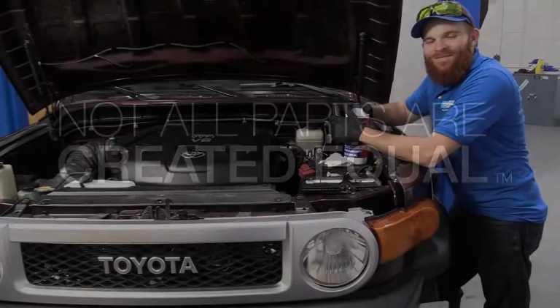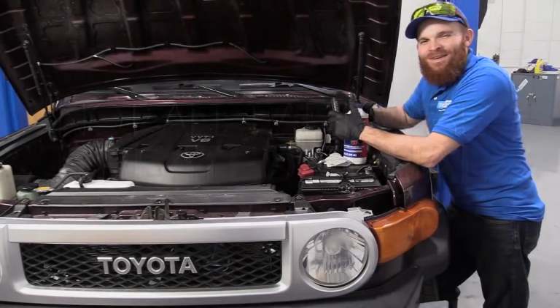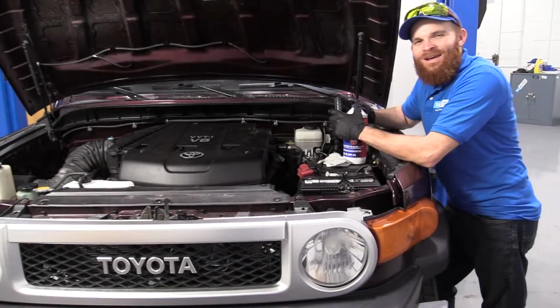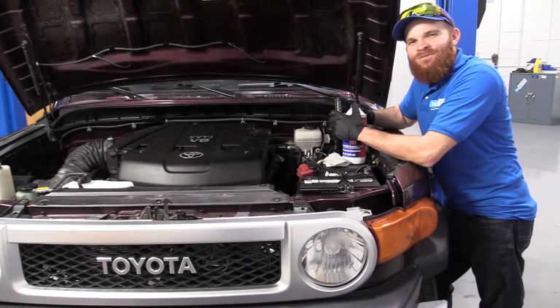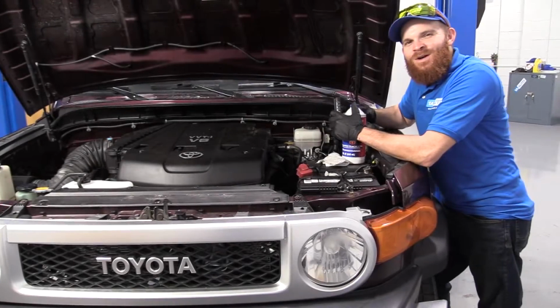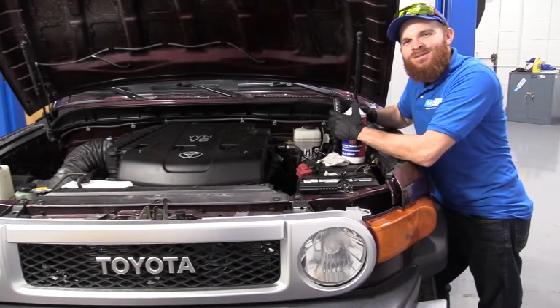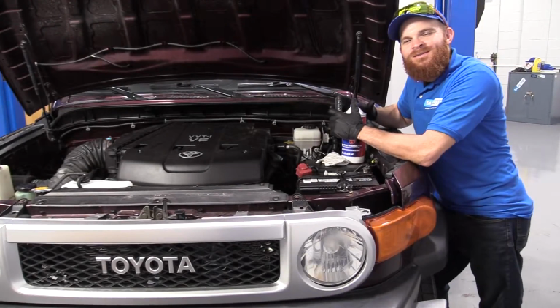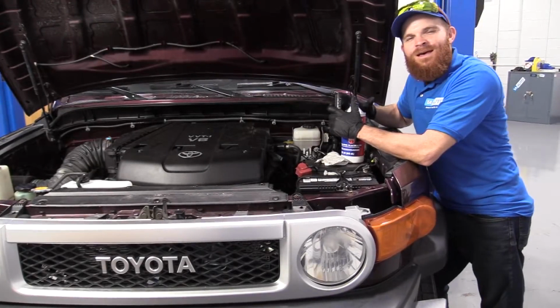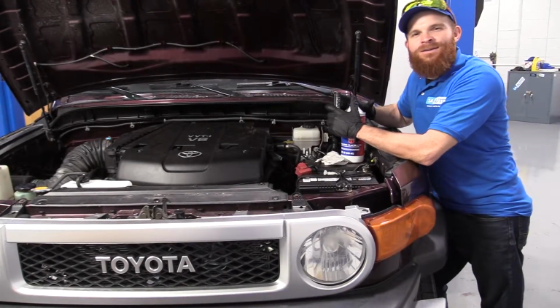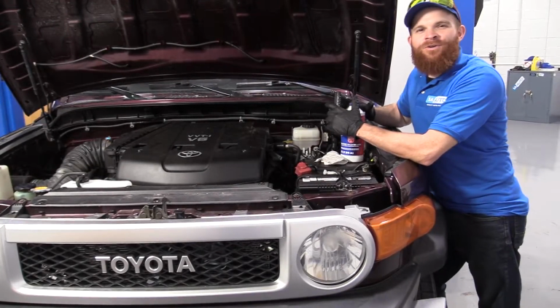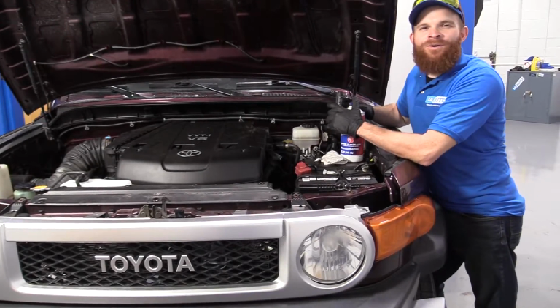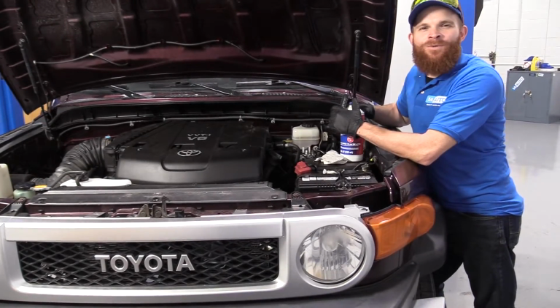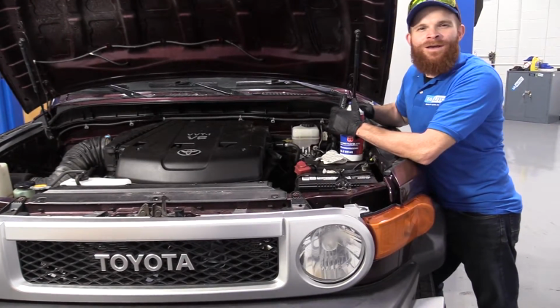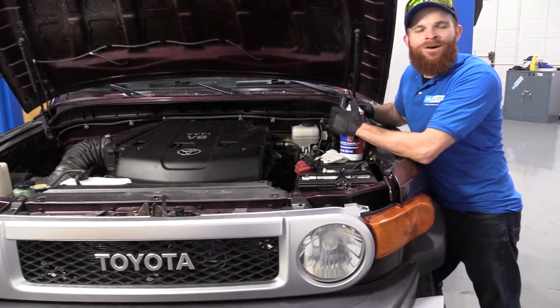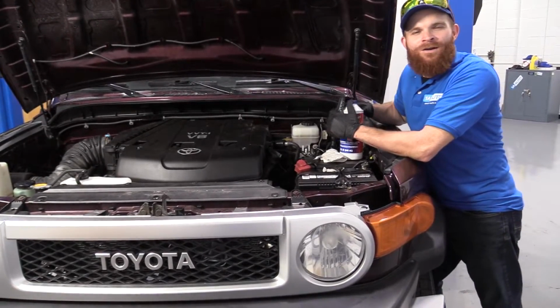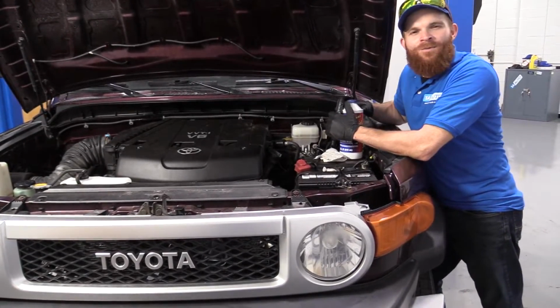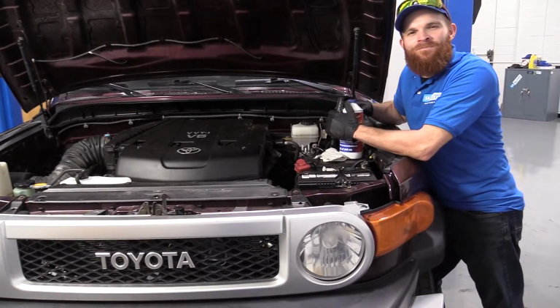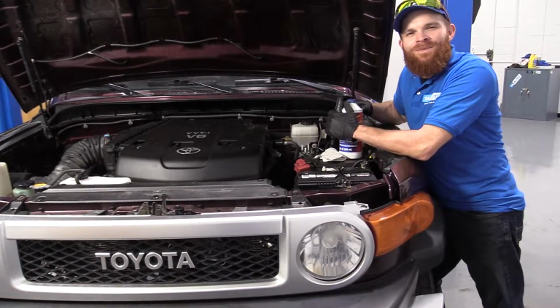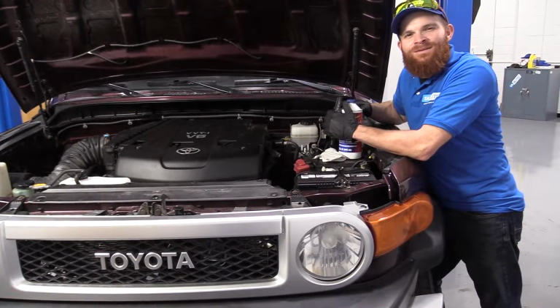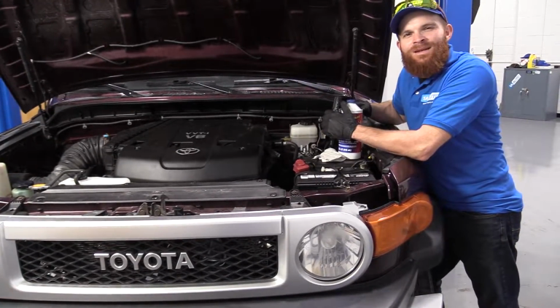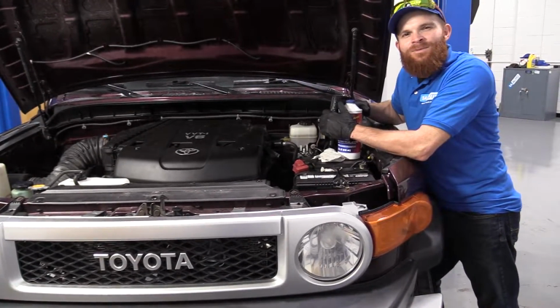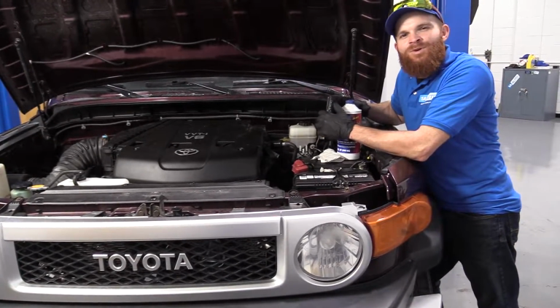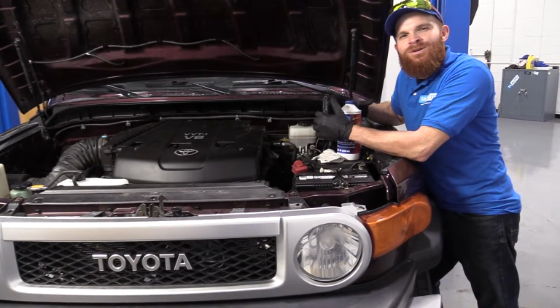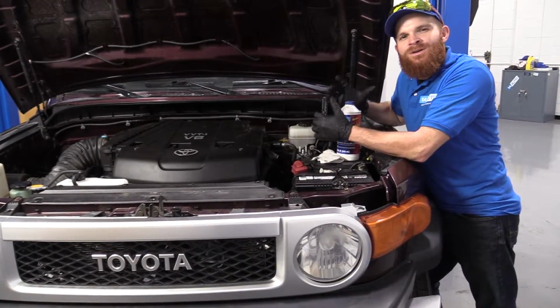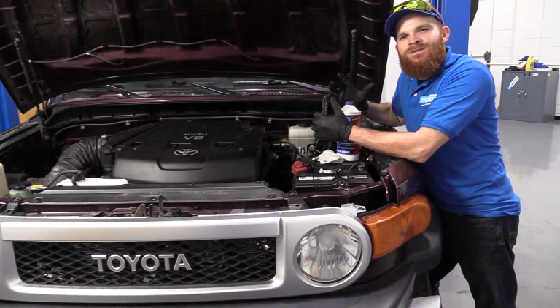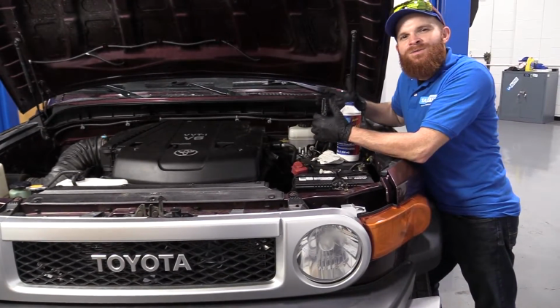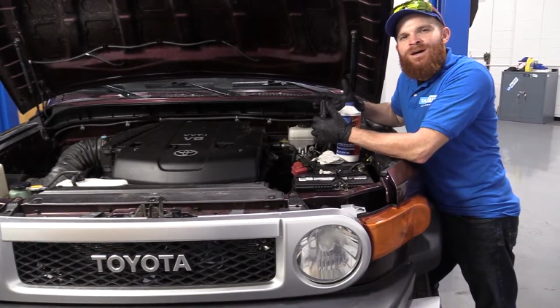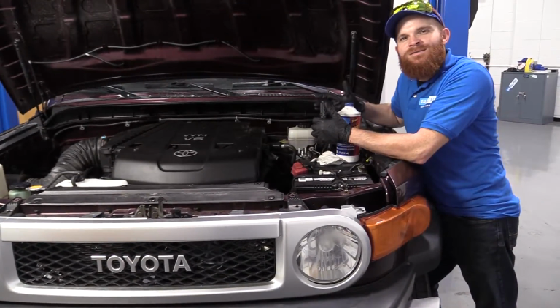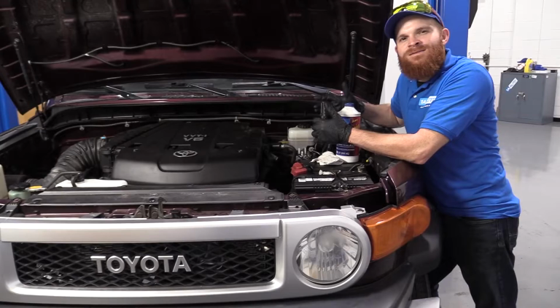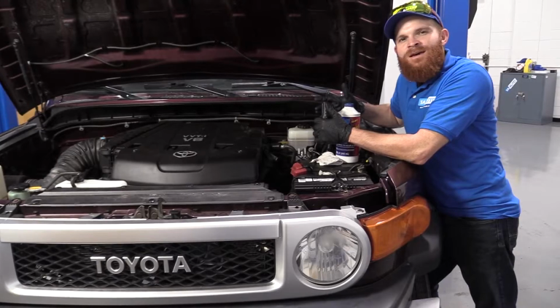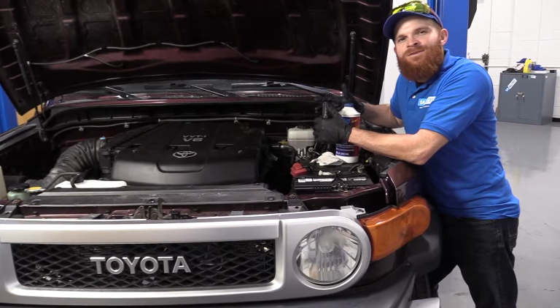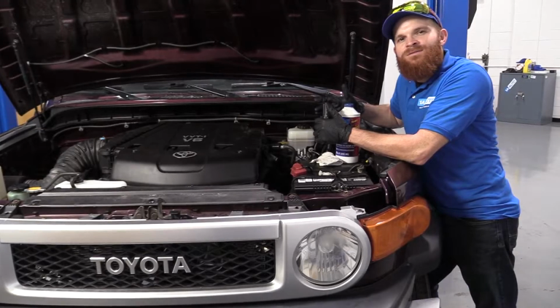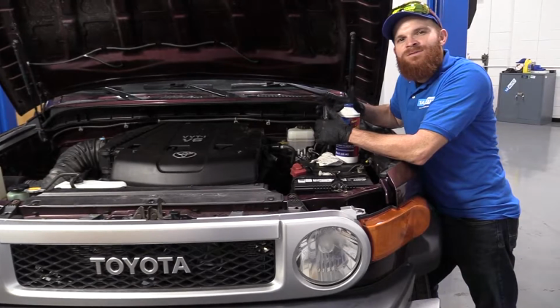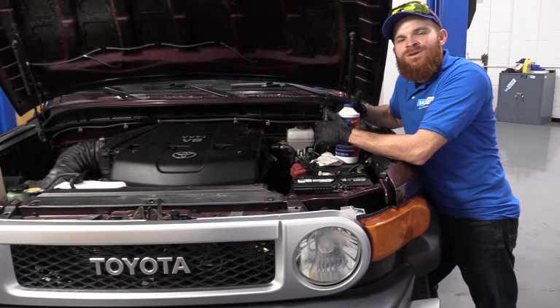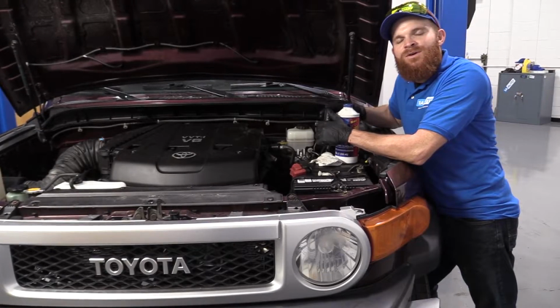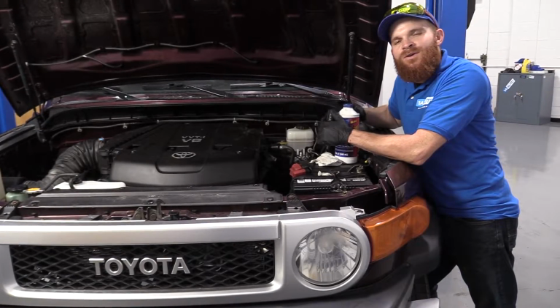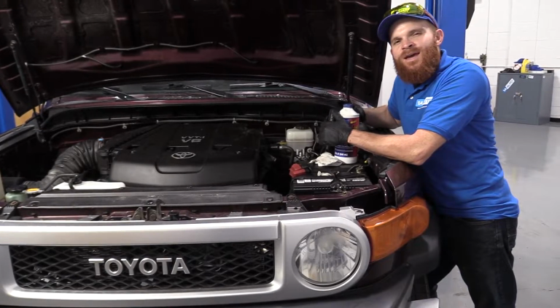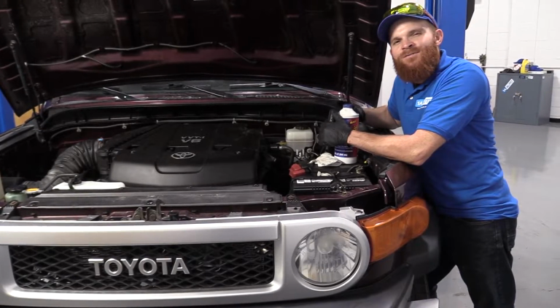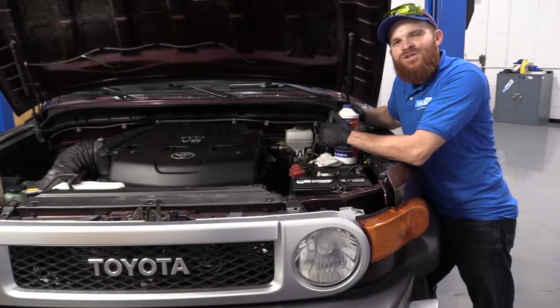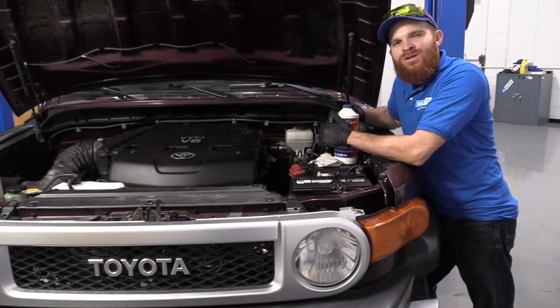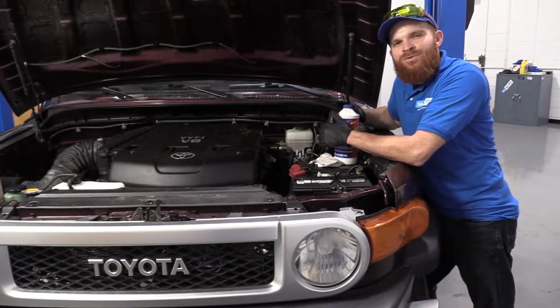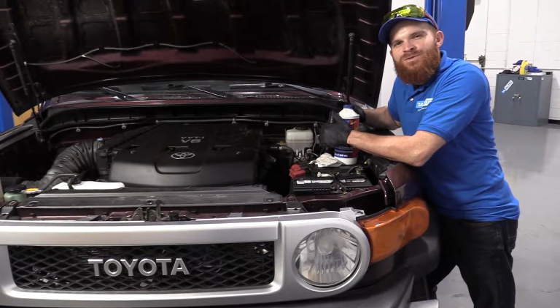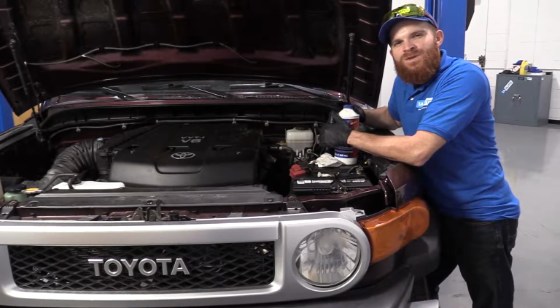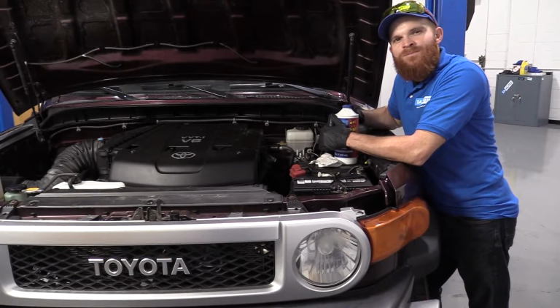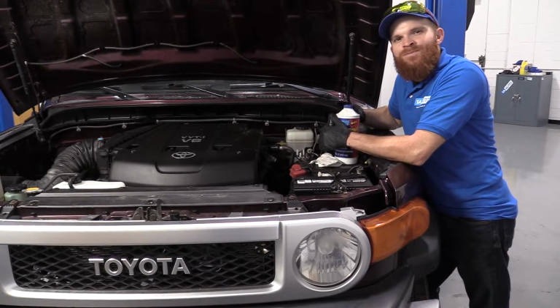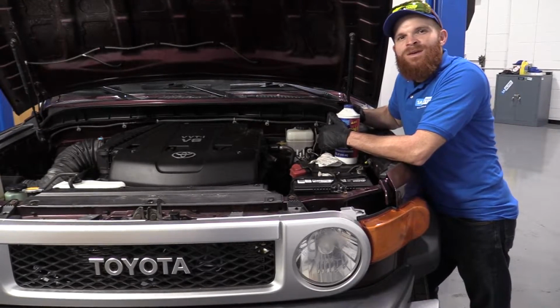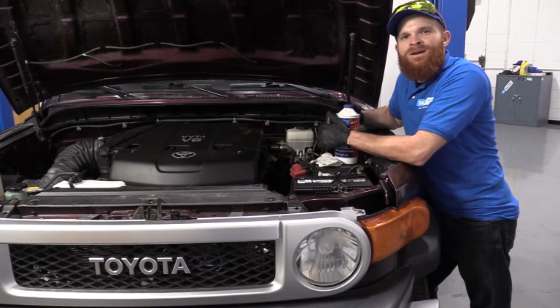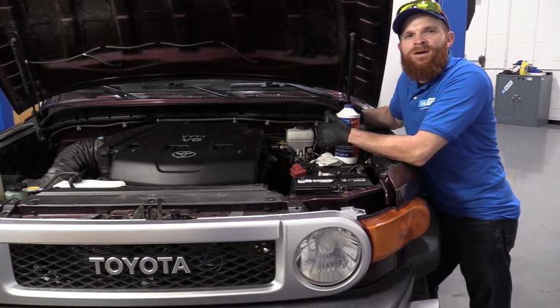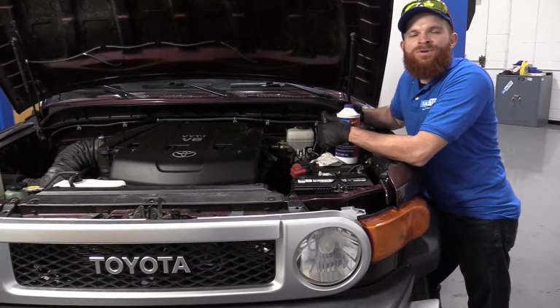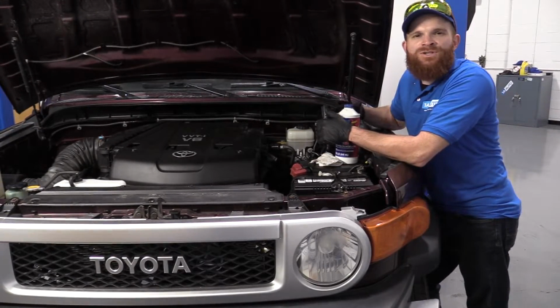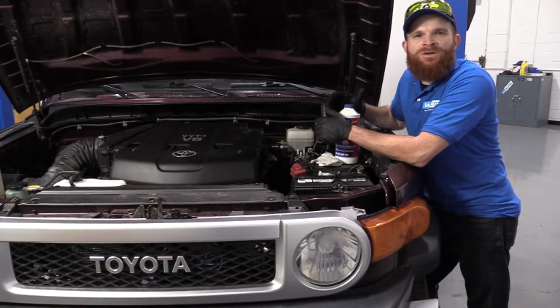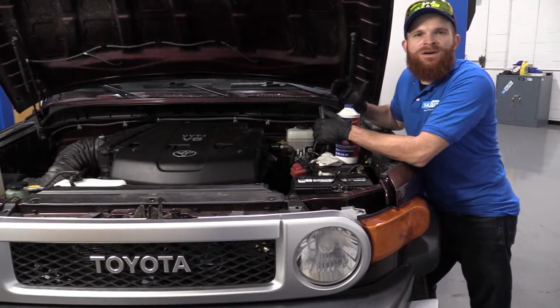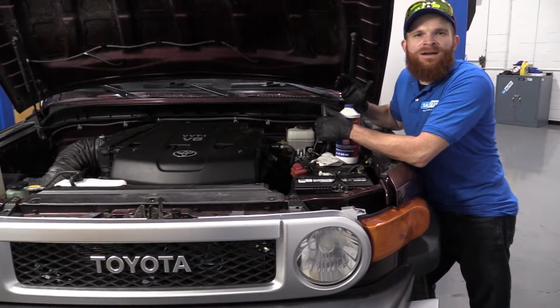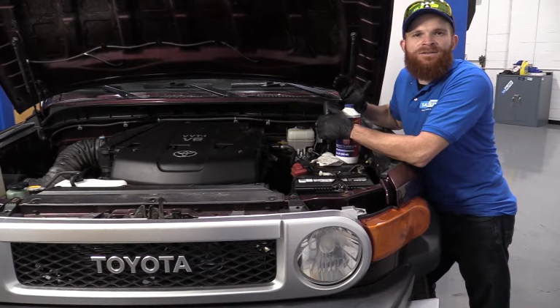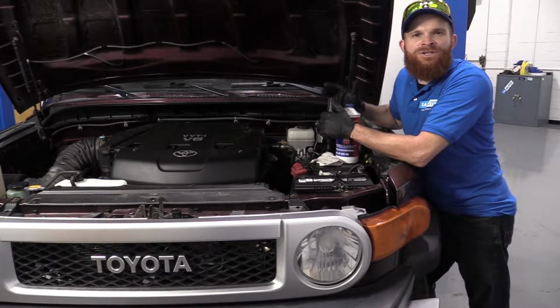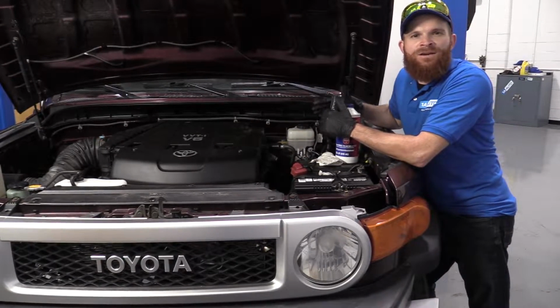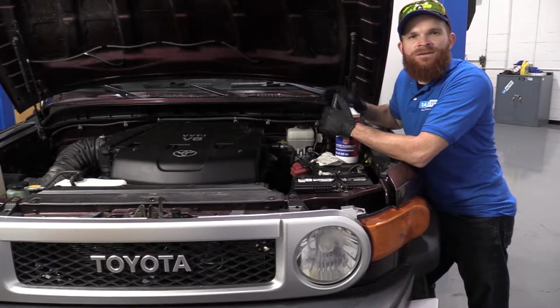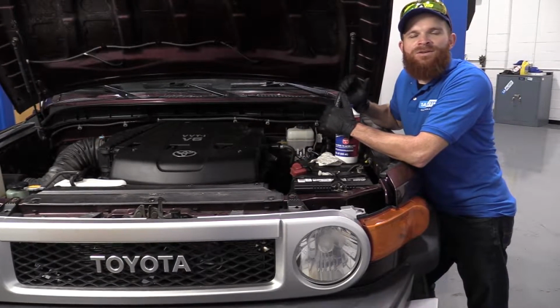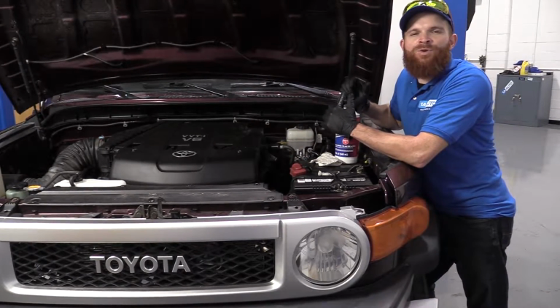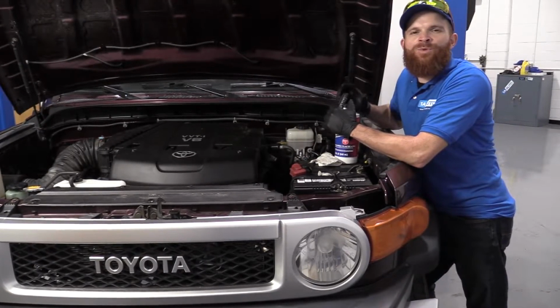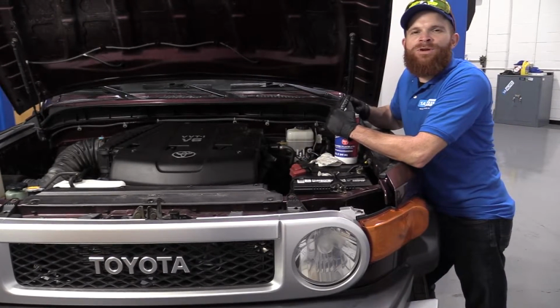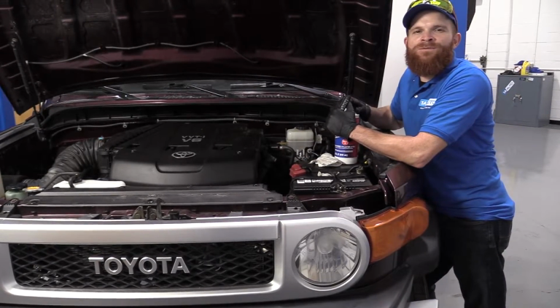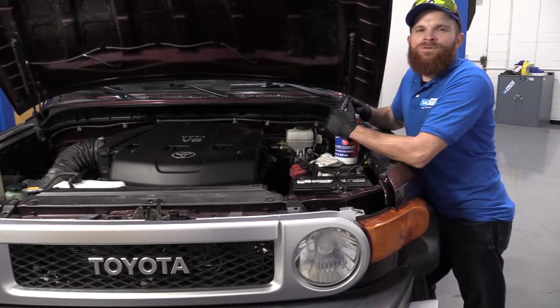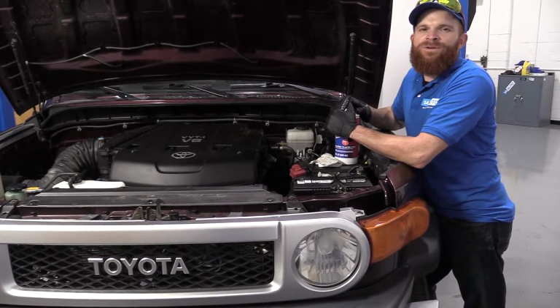Hey friends, it's Len here at 1A Auto. Today I'm working on a 2007 Toyota FJ Cruiser, and I want to show you how to check your brake fluid.